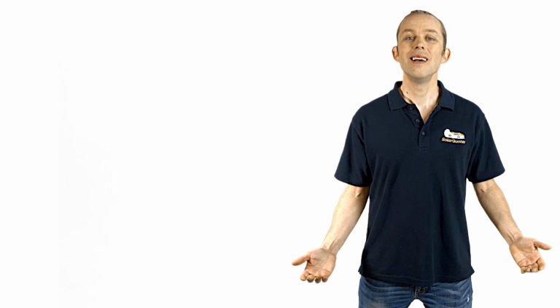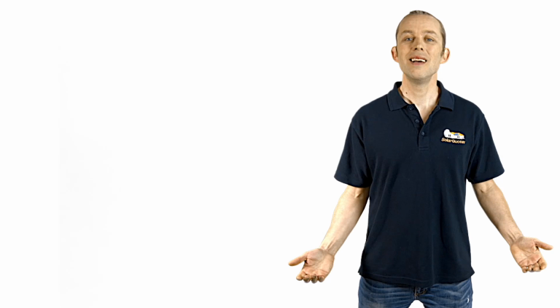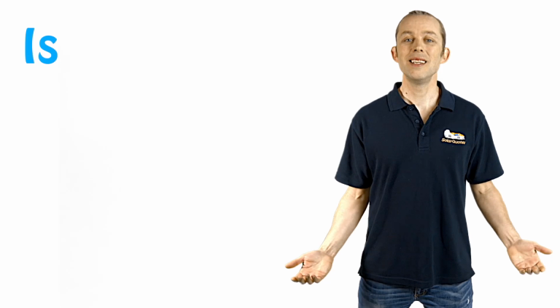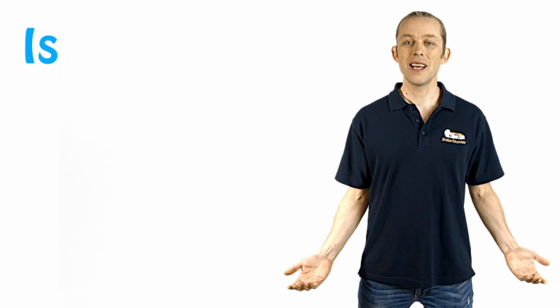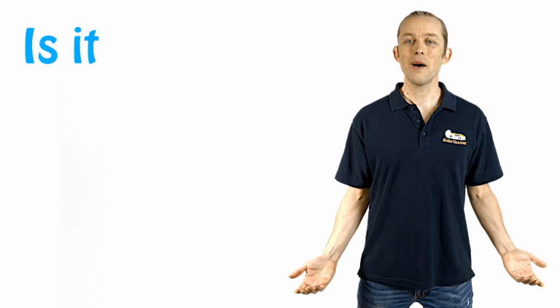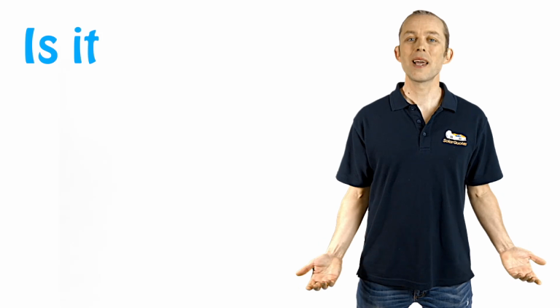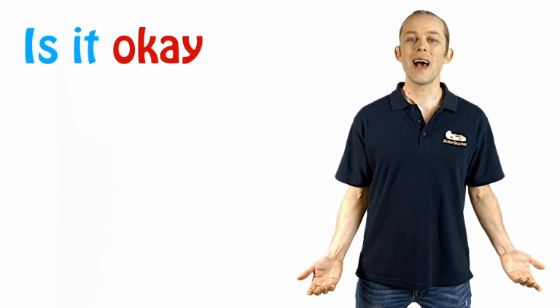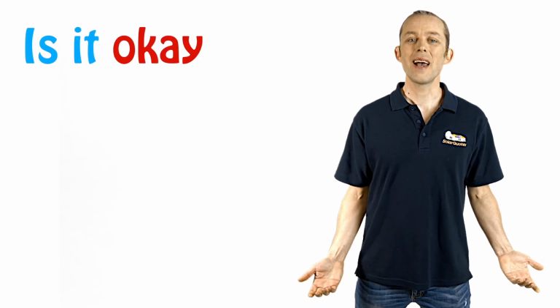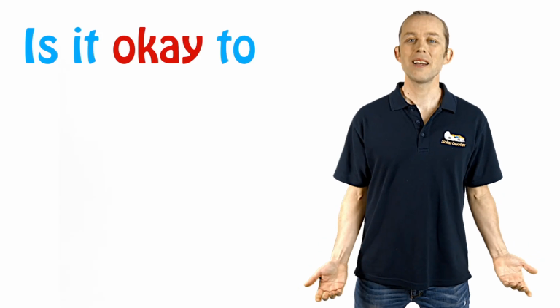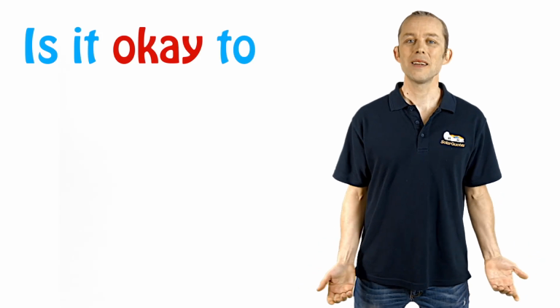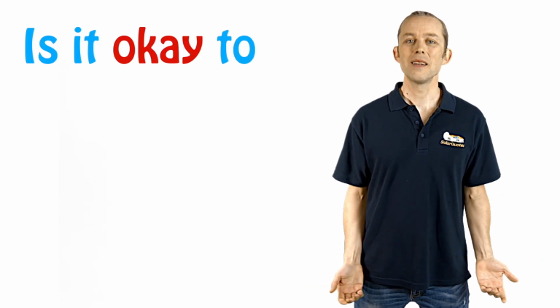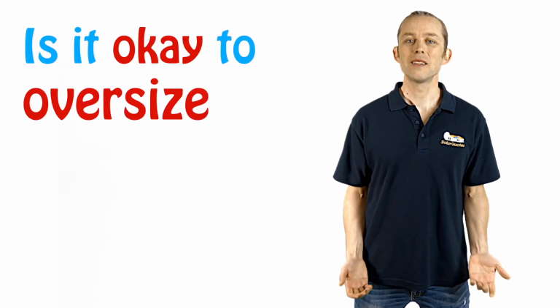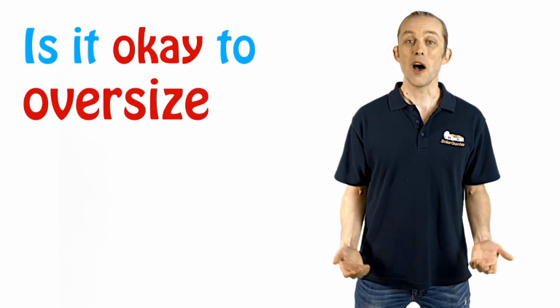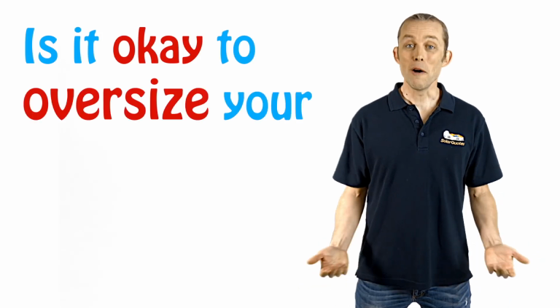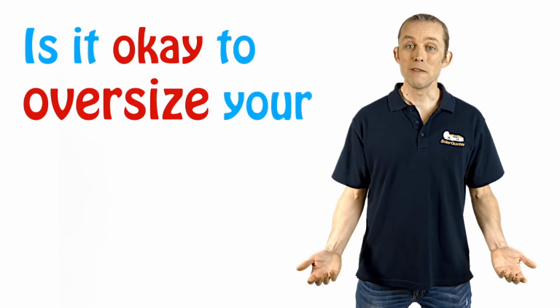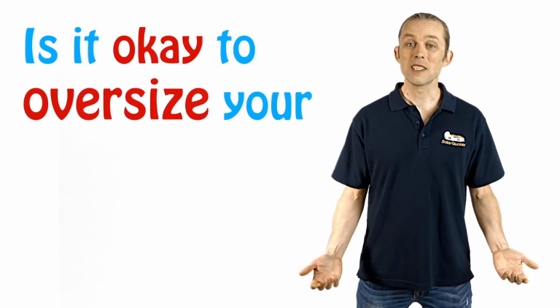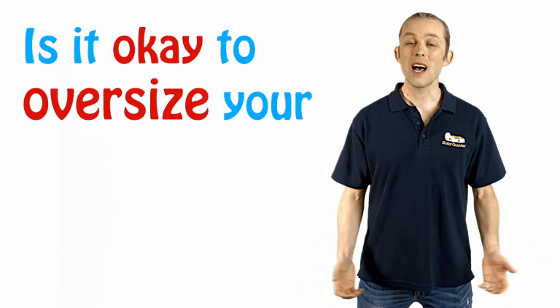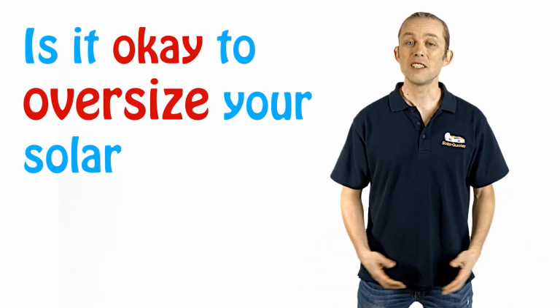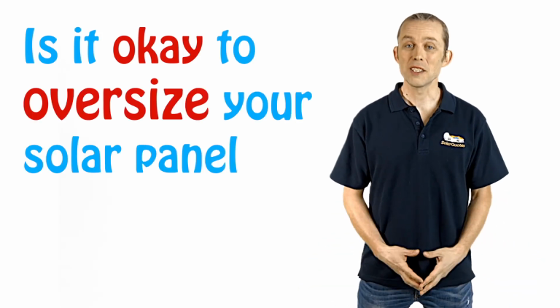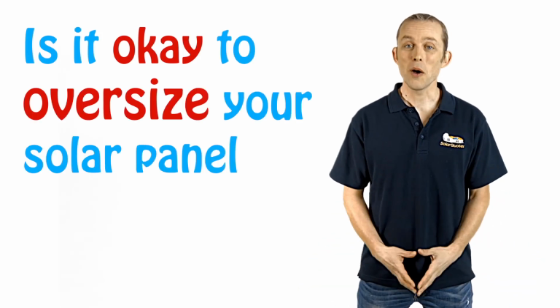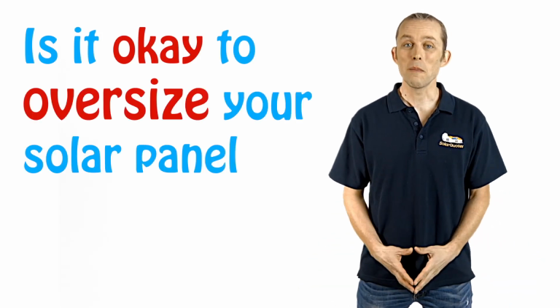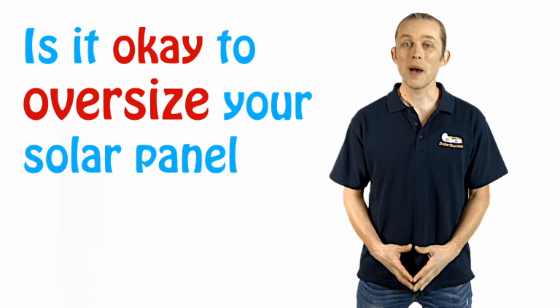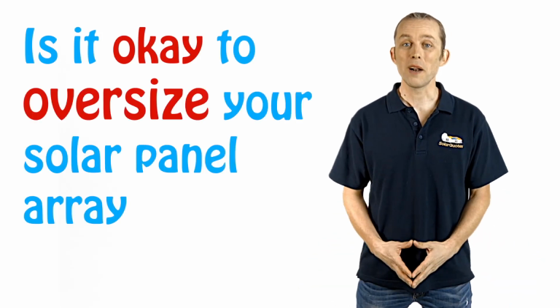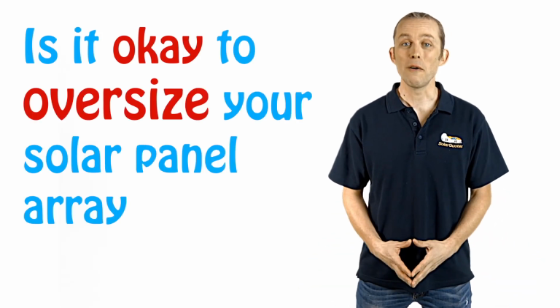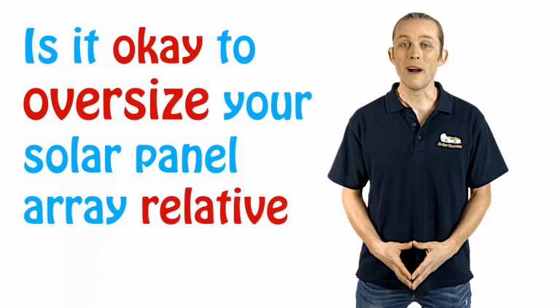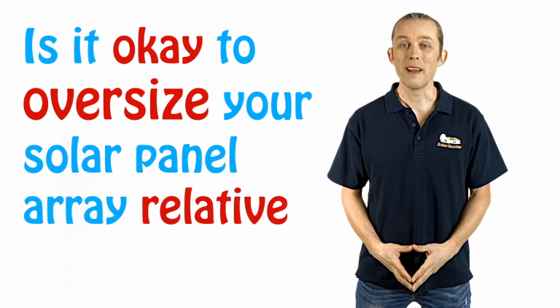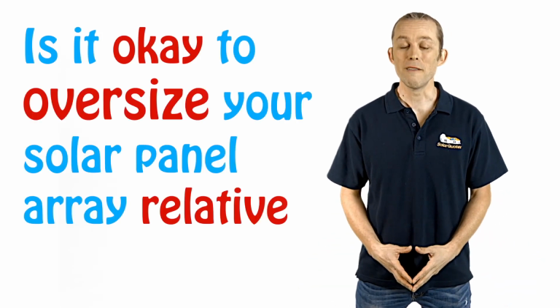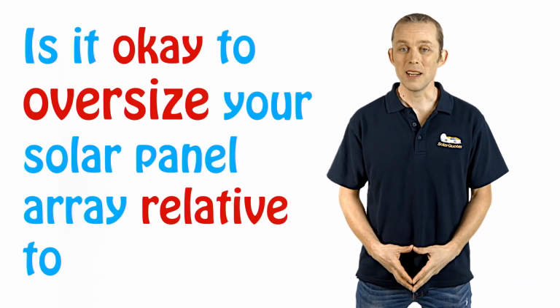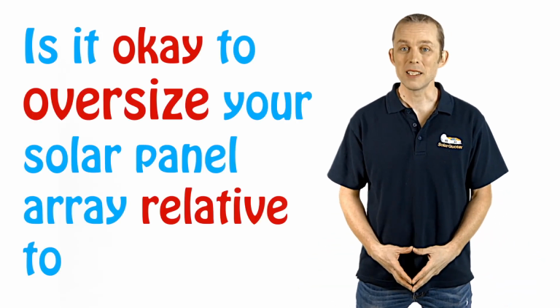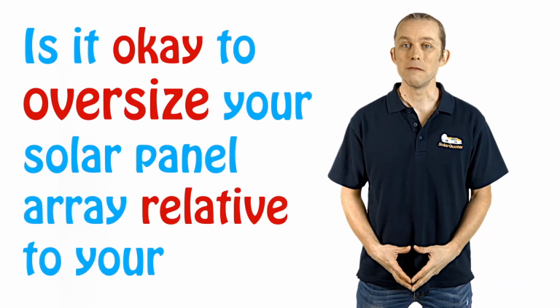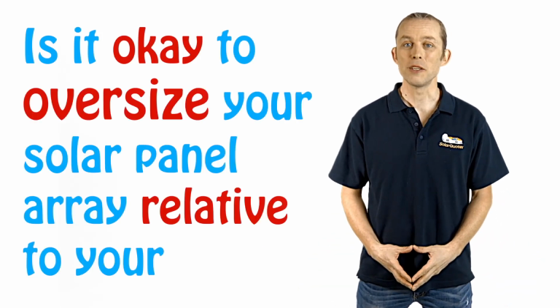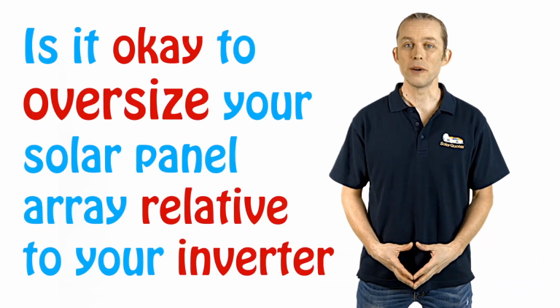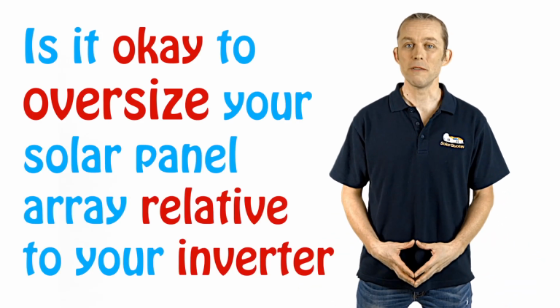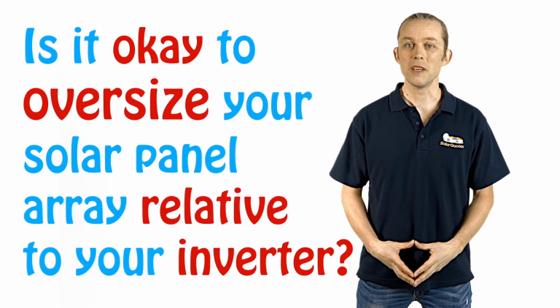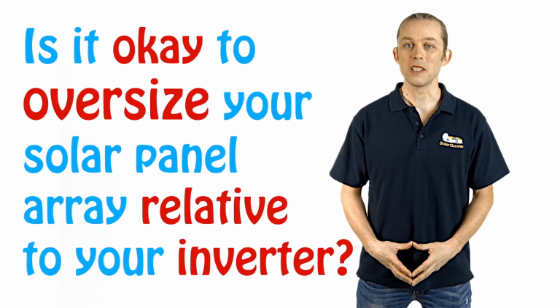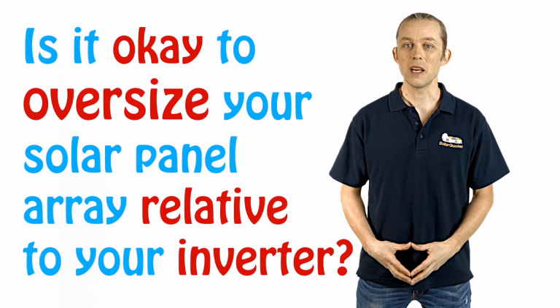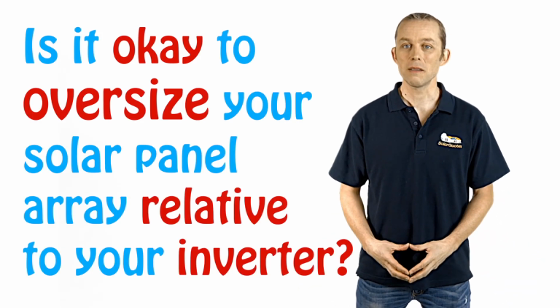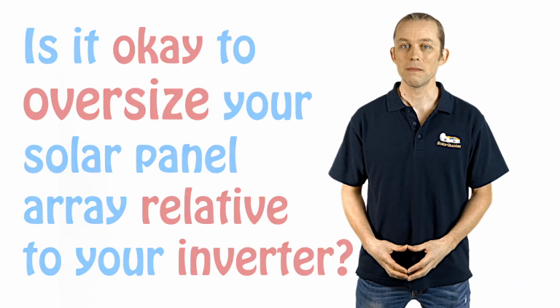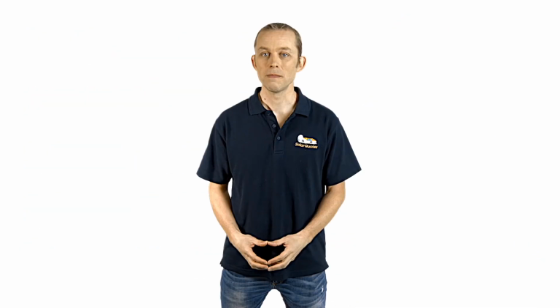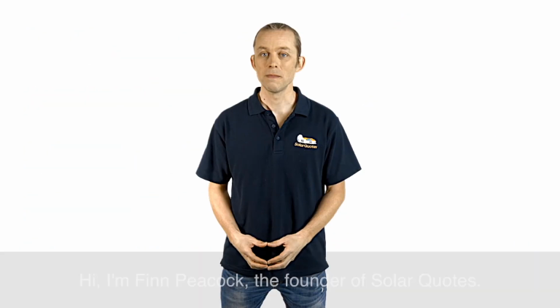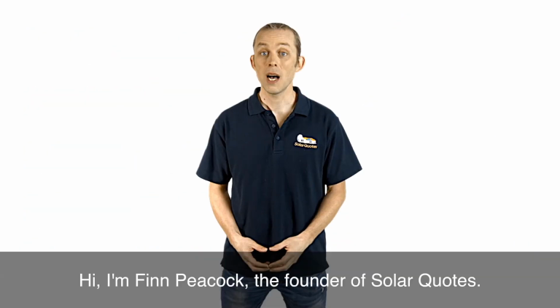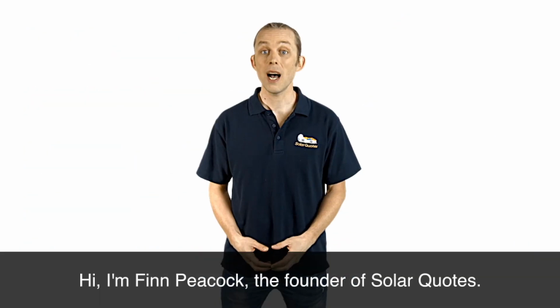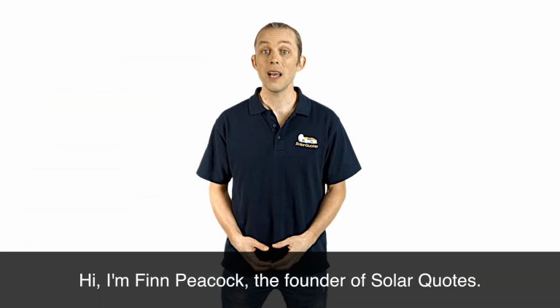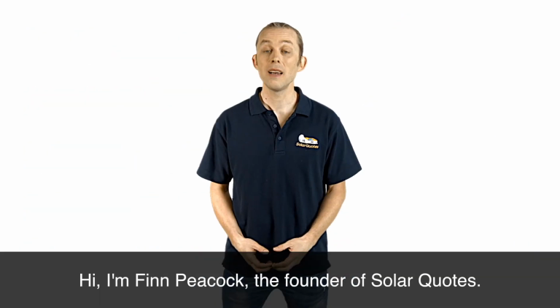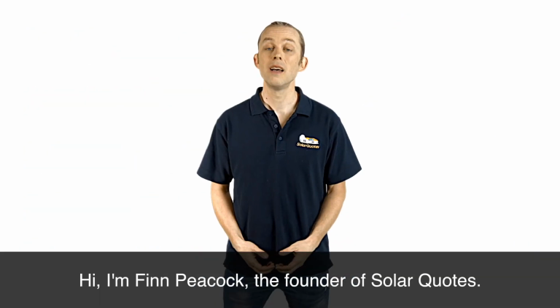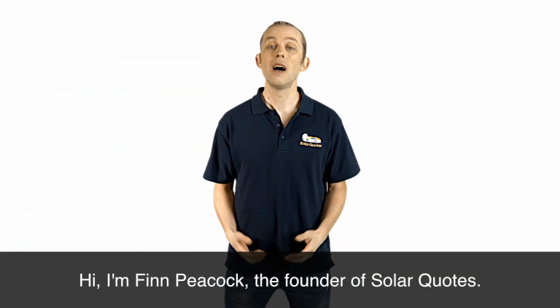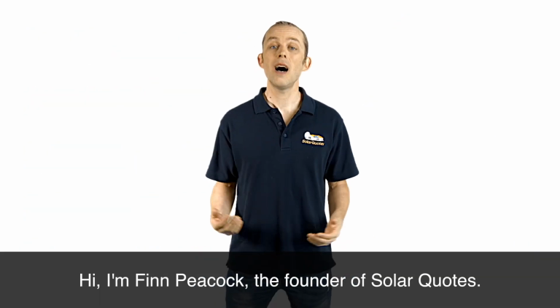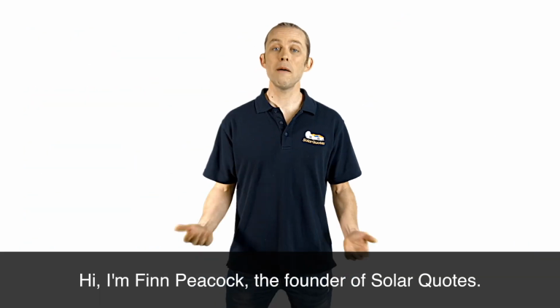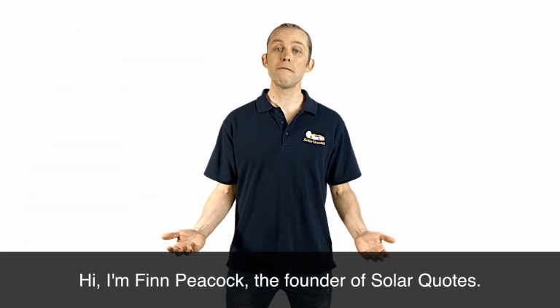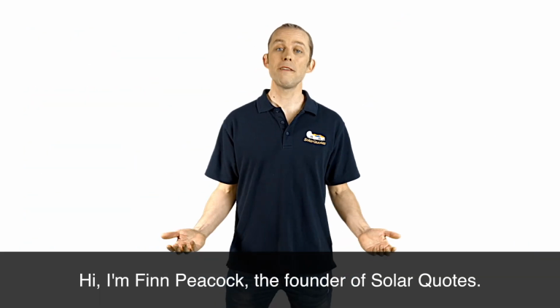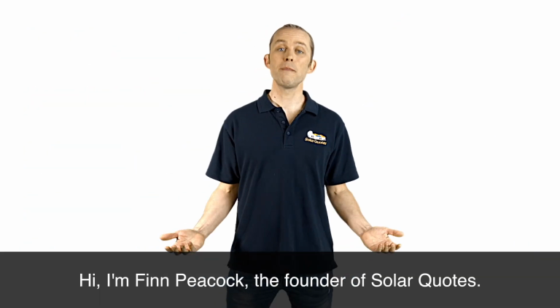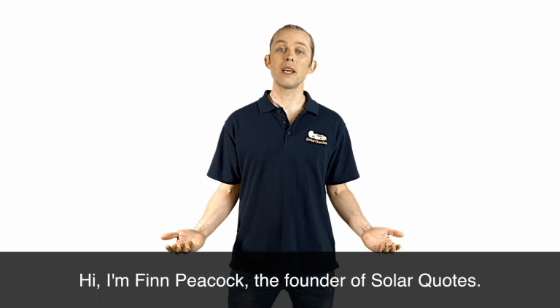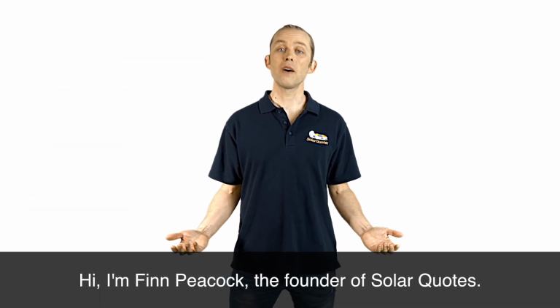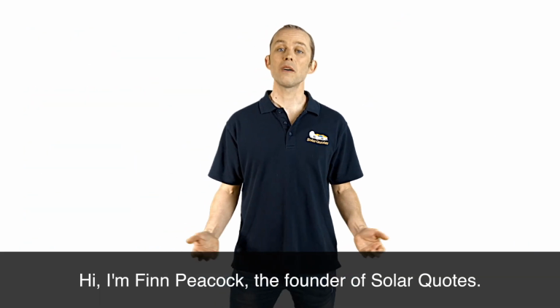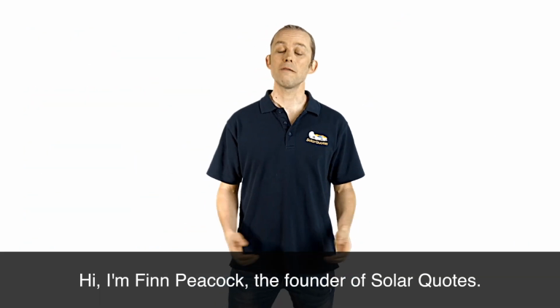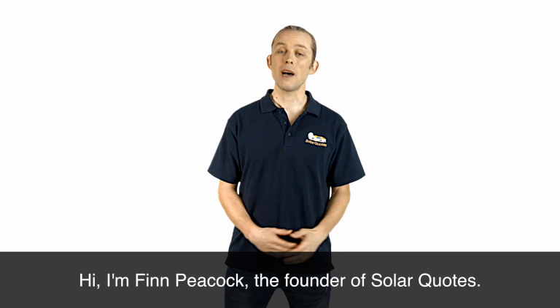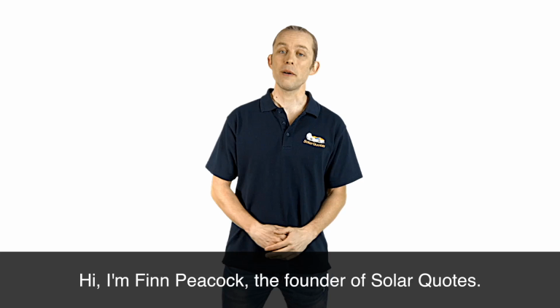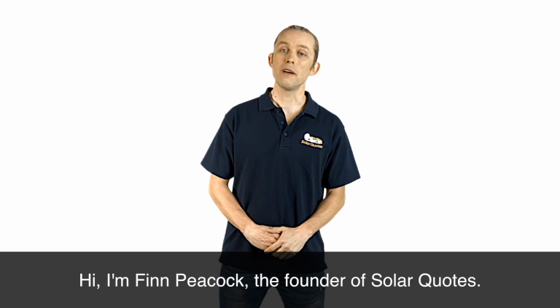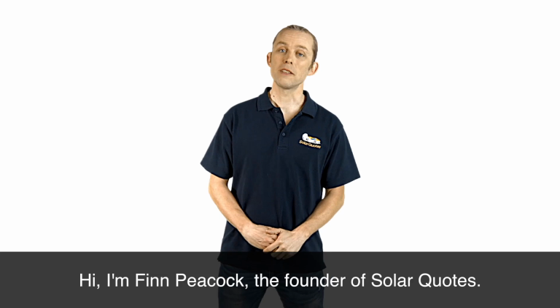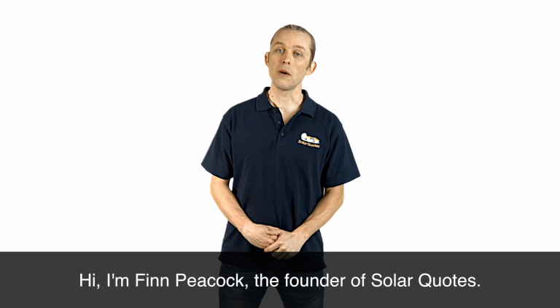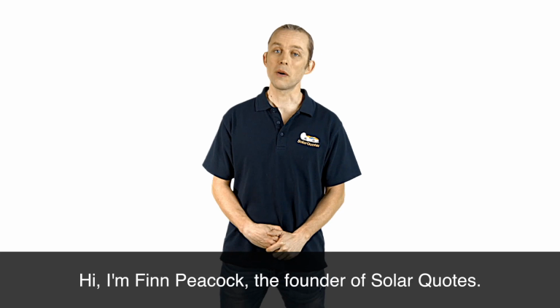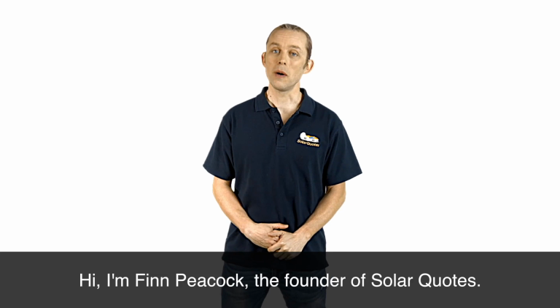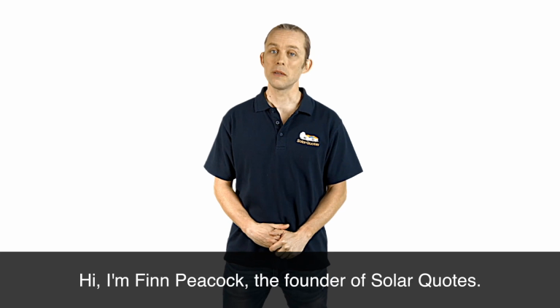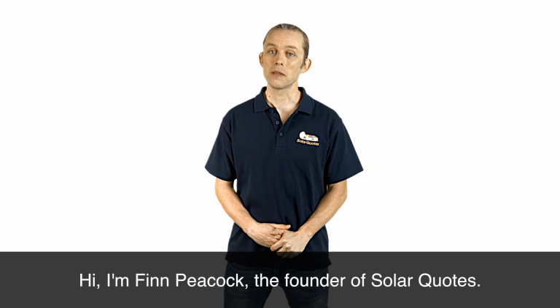Is it okay to oversize your solar panel array relative to your inverter? Hi, I'm Finn Peacock, the founder of SolarQuotes.